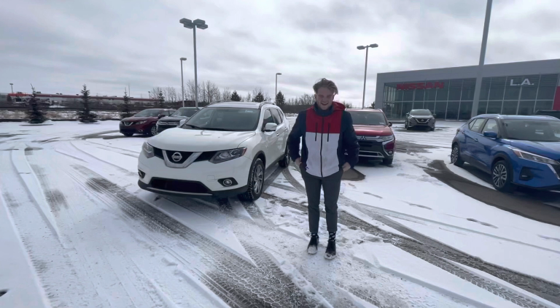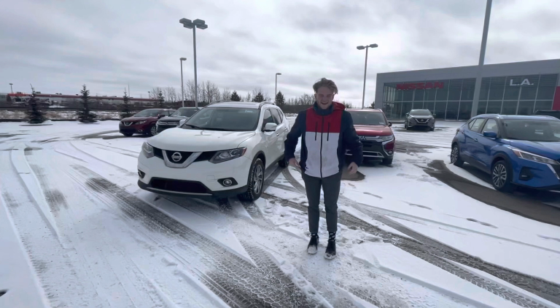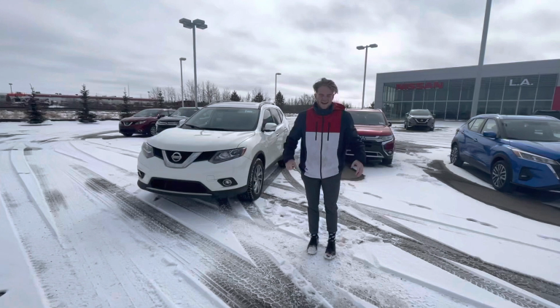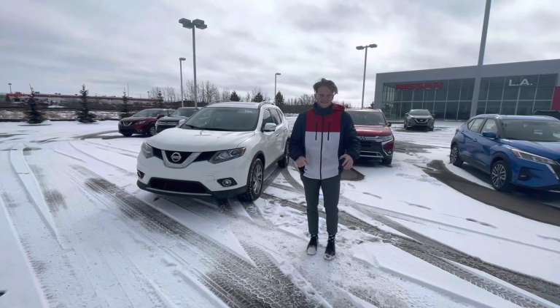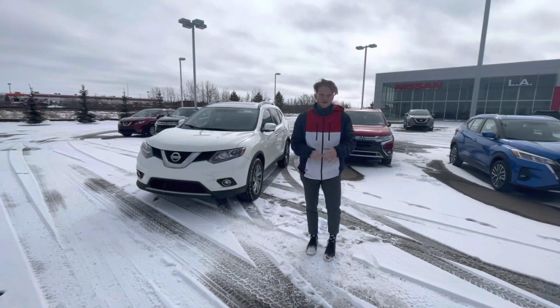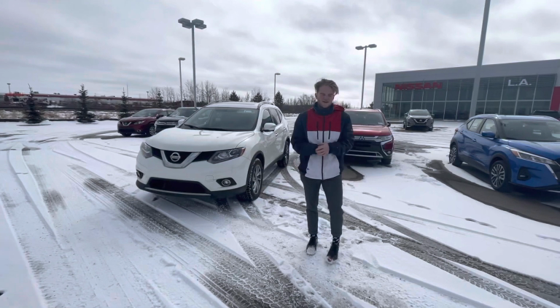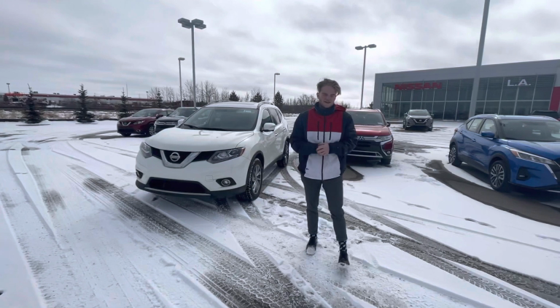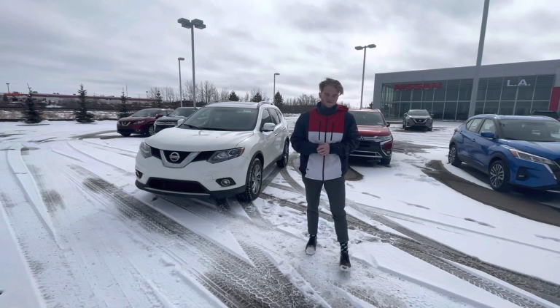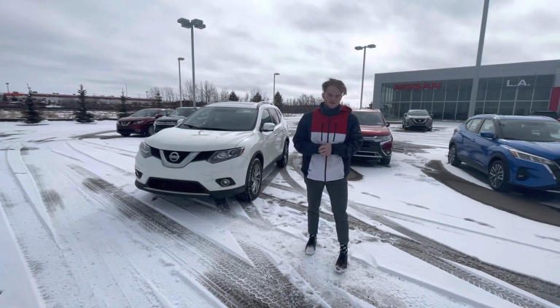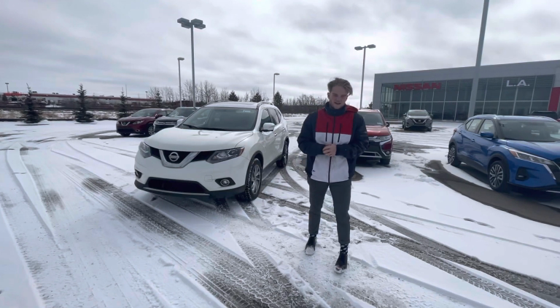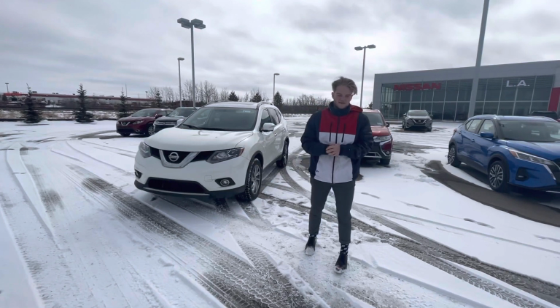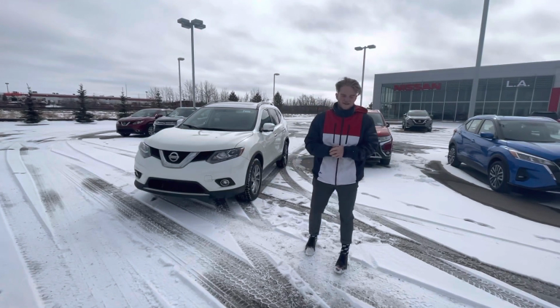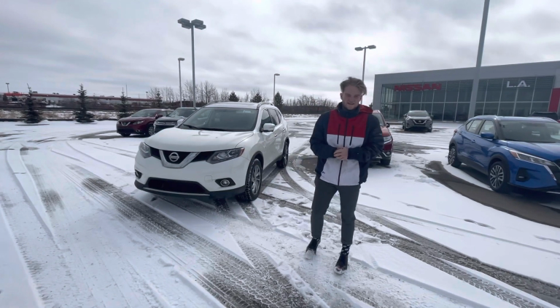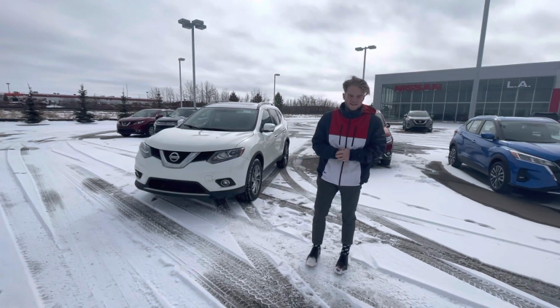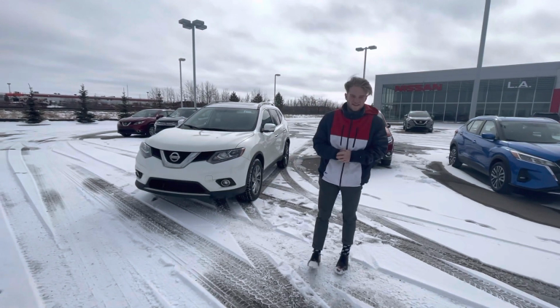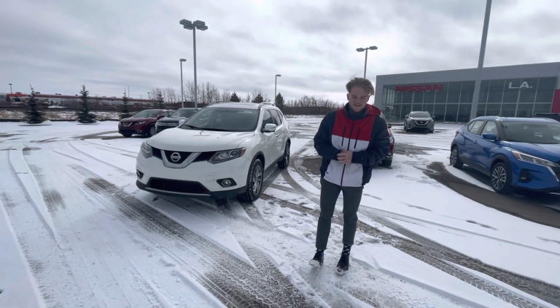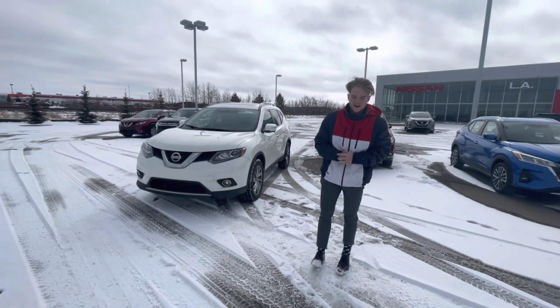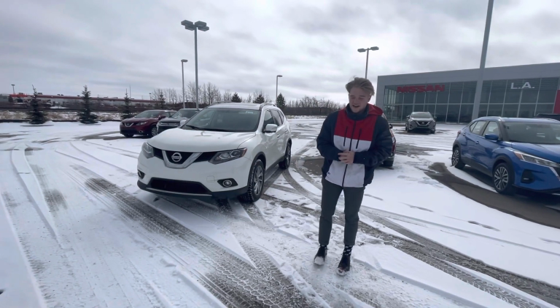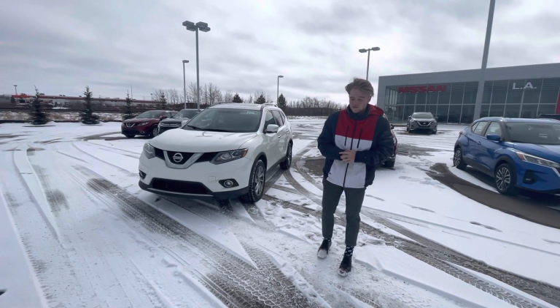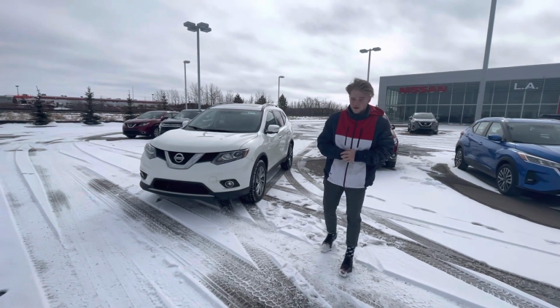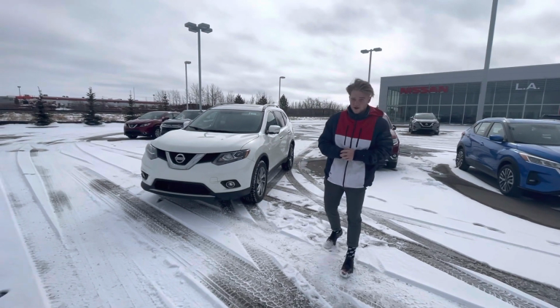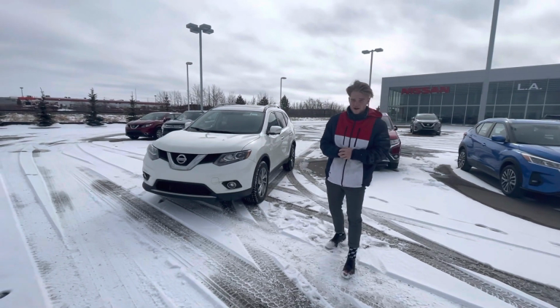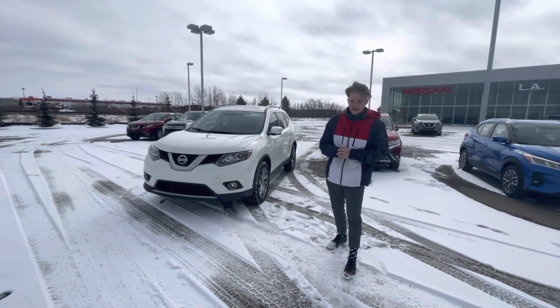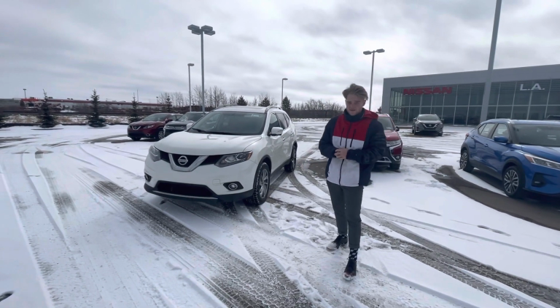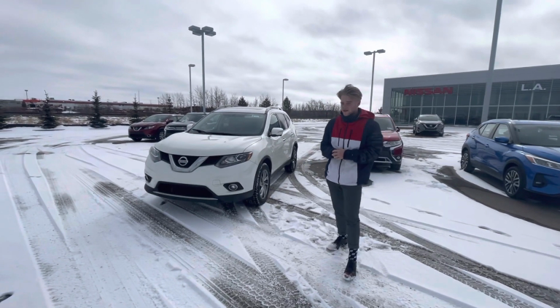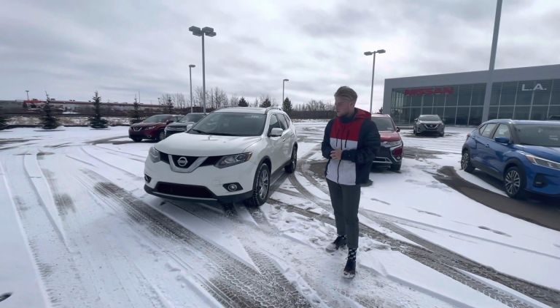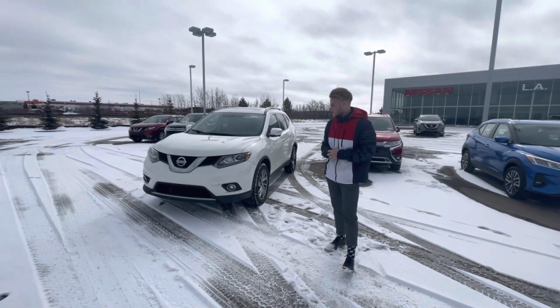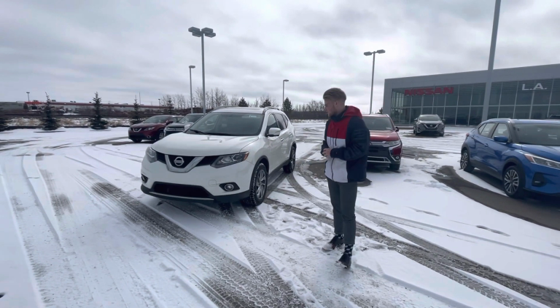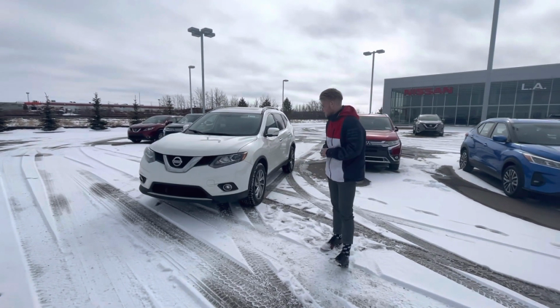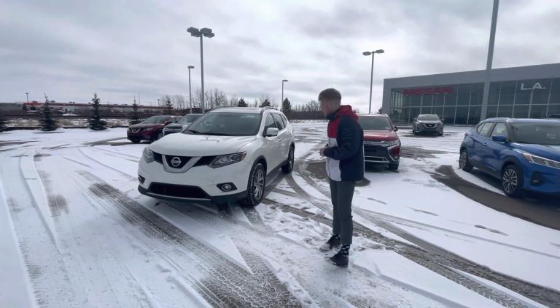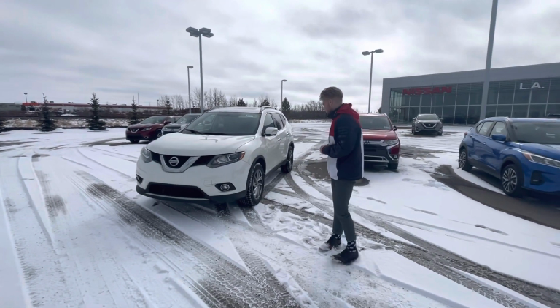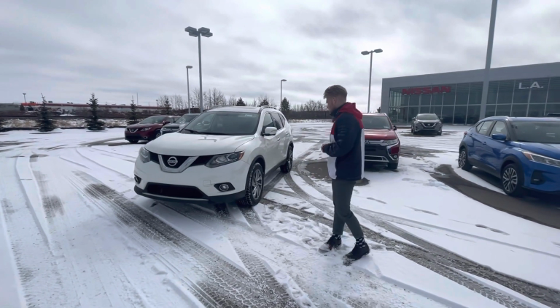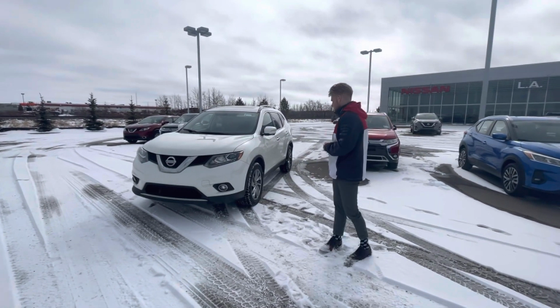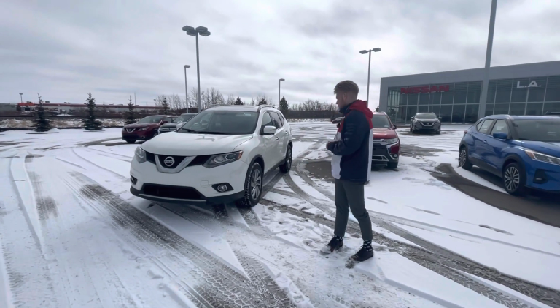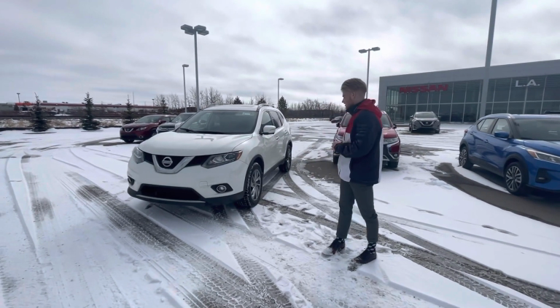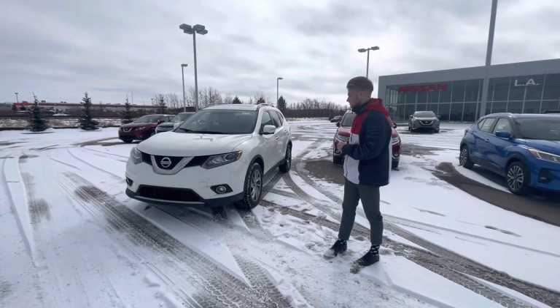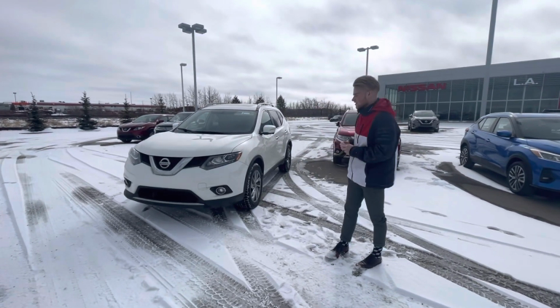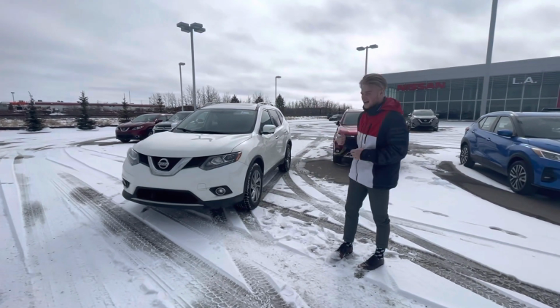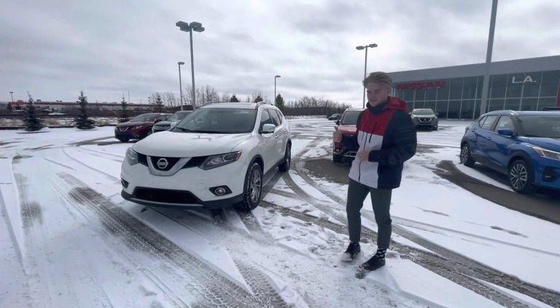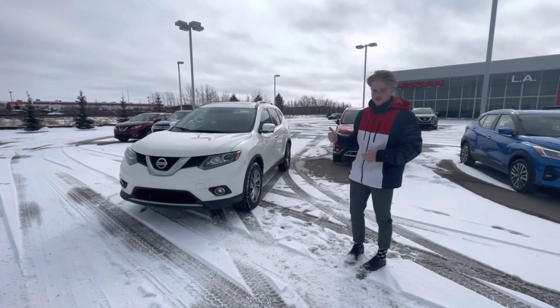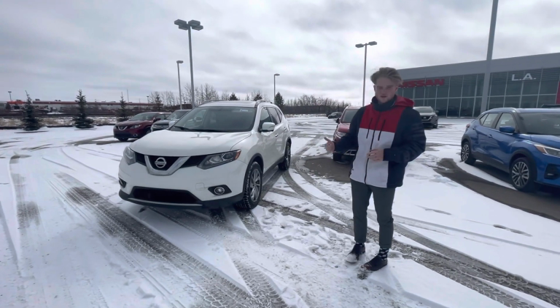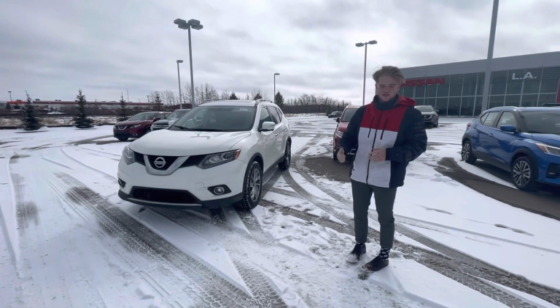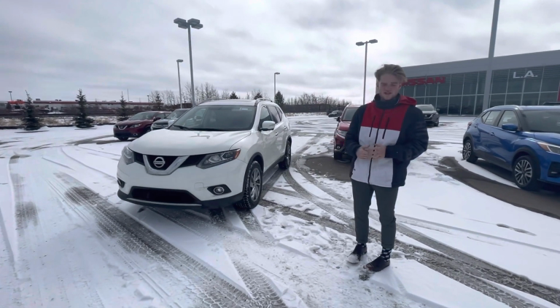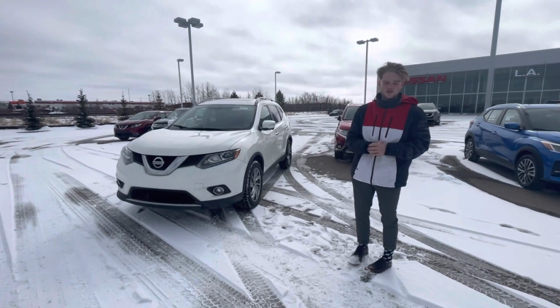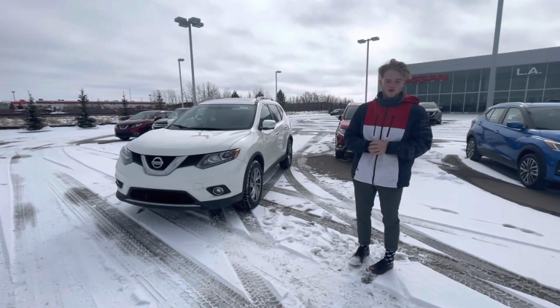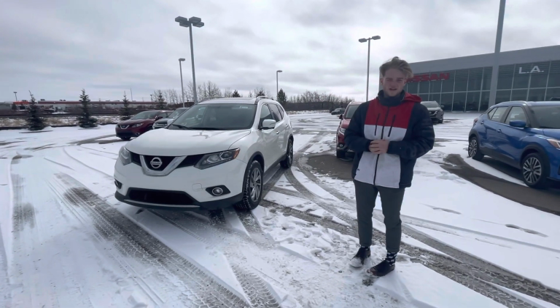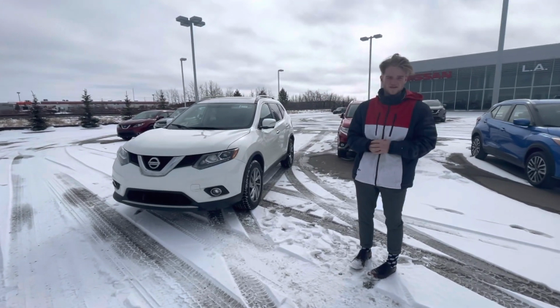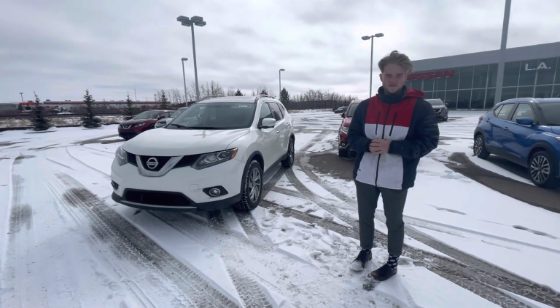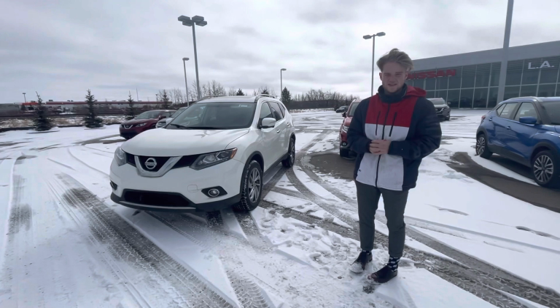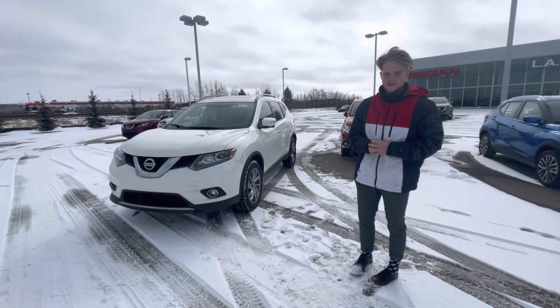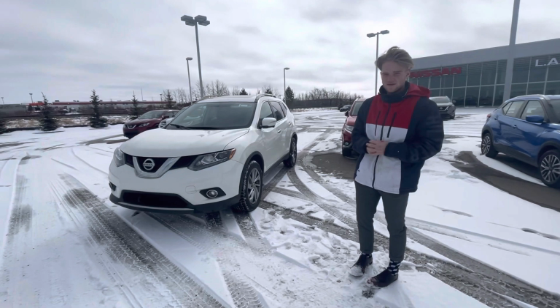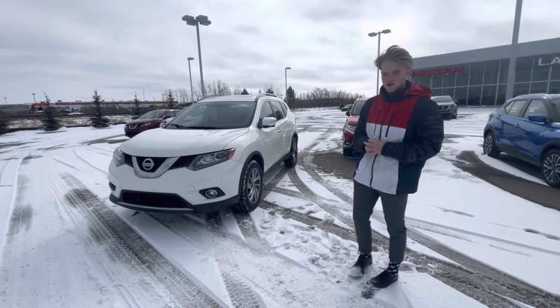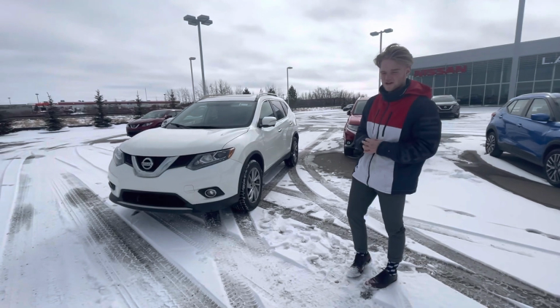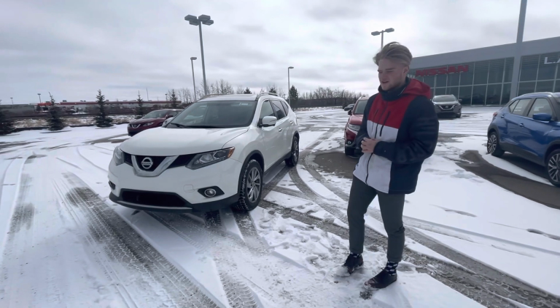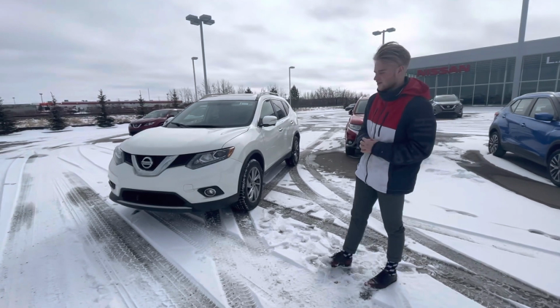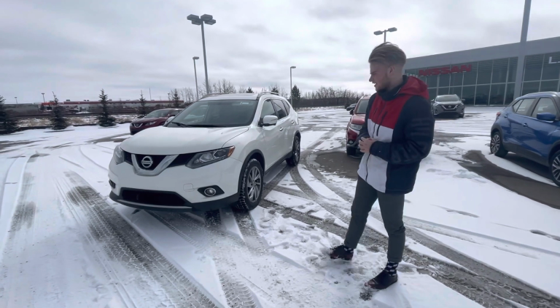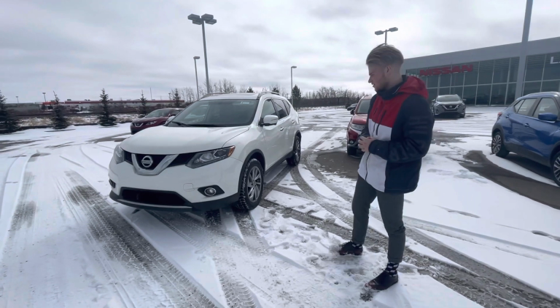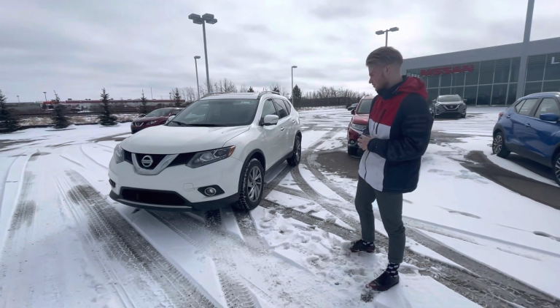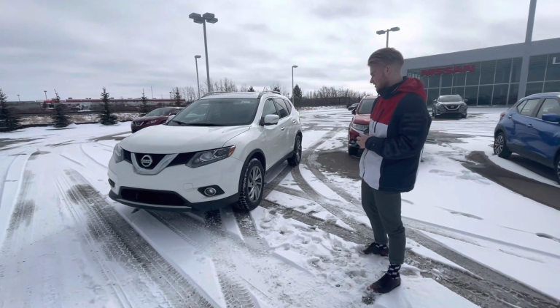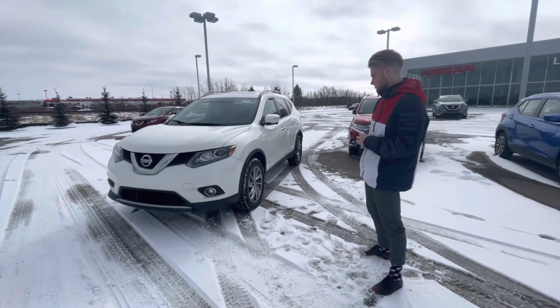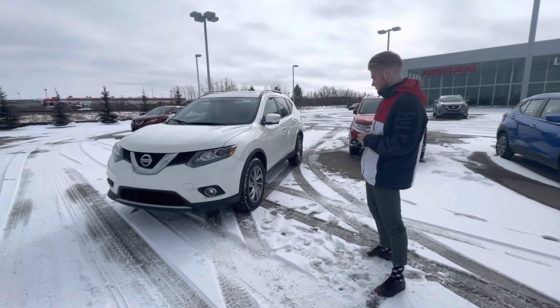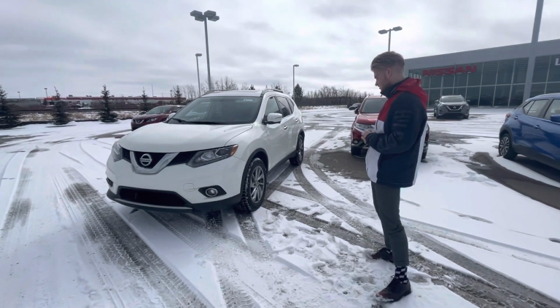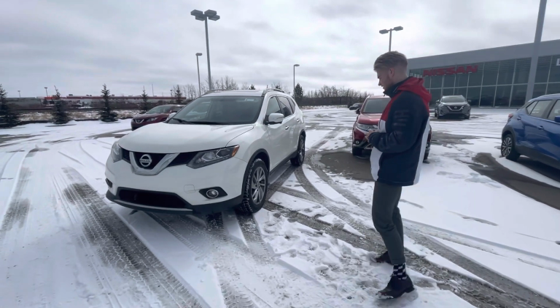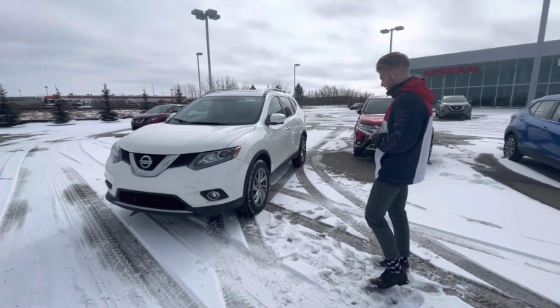Hey Lauren, it's Blair here with LA Nissan. I just want to go ahead and make a quick video to get you a better look at this gorgeous 2015 Rogue that you are interested in.